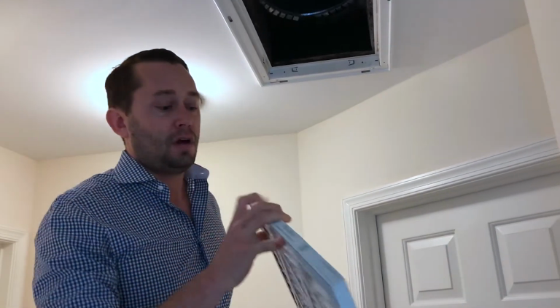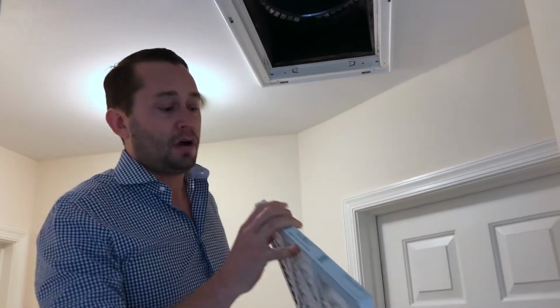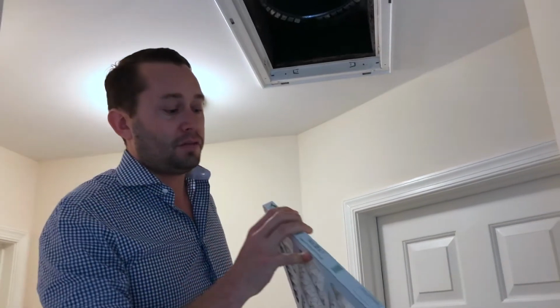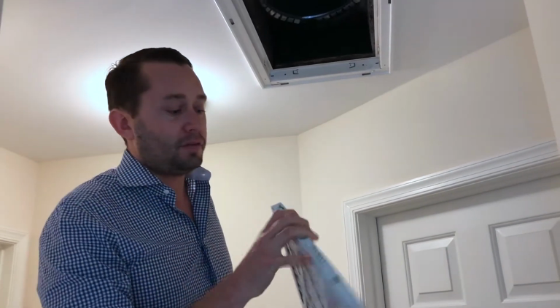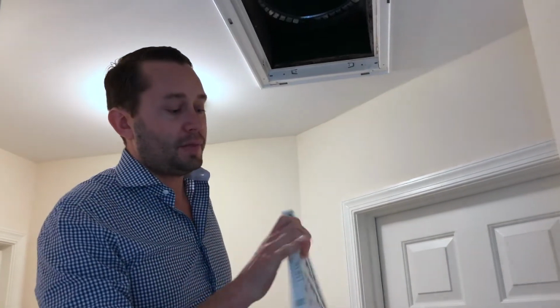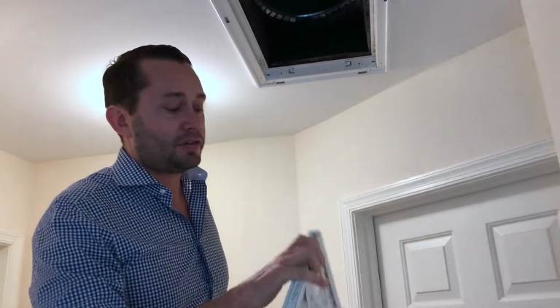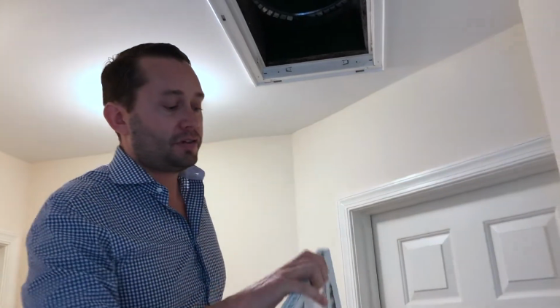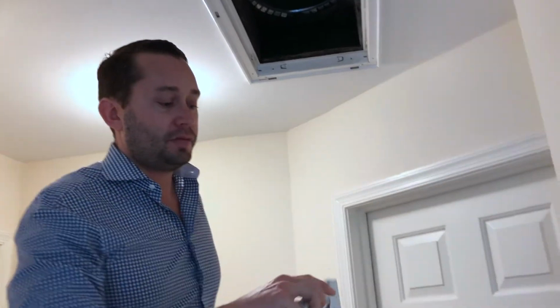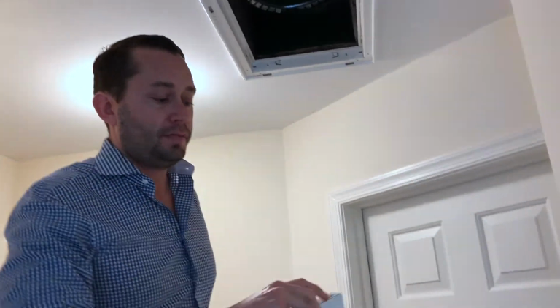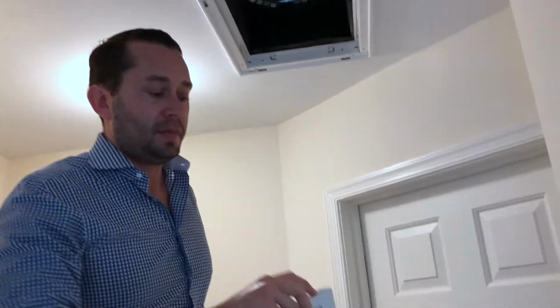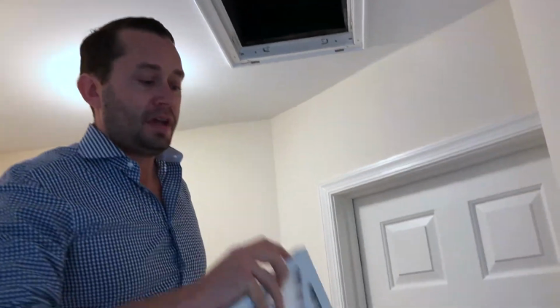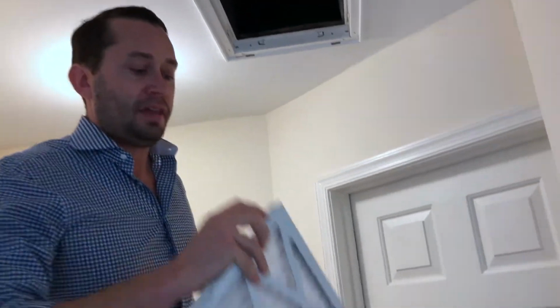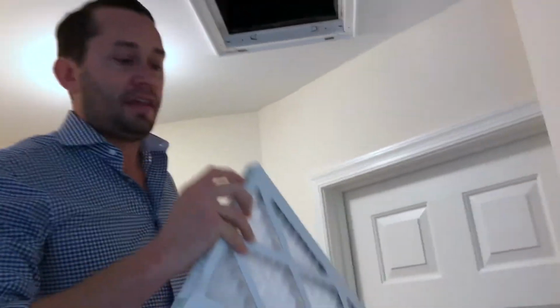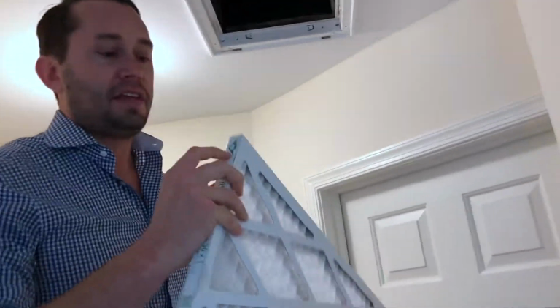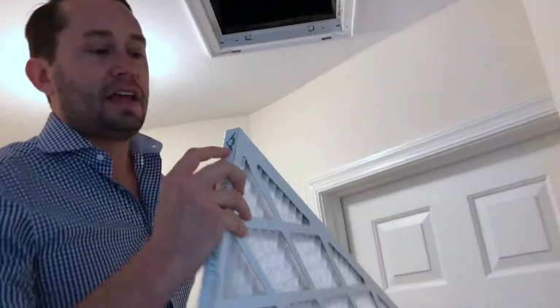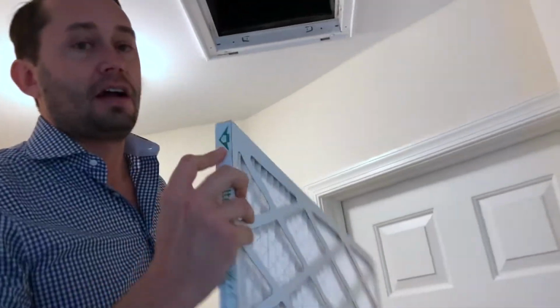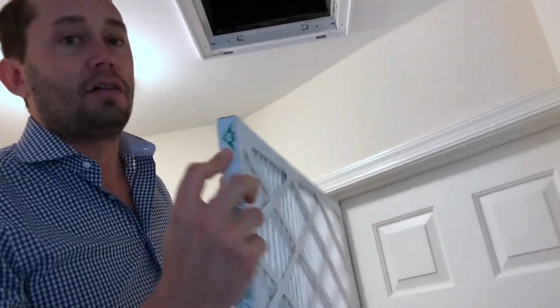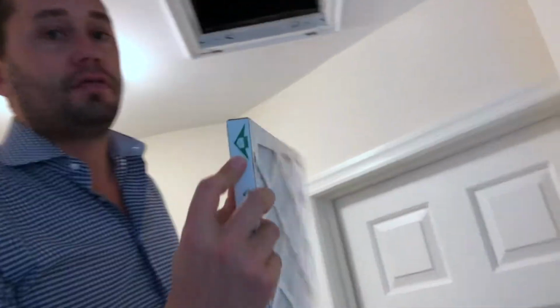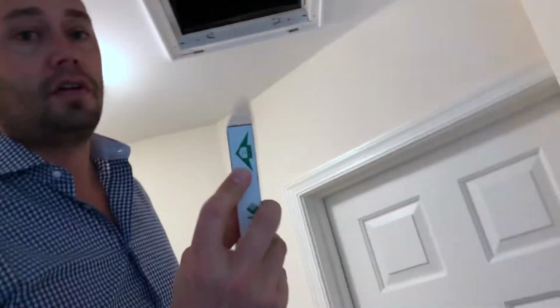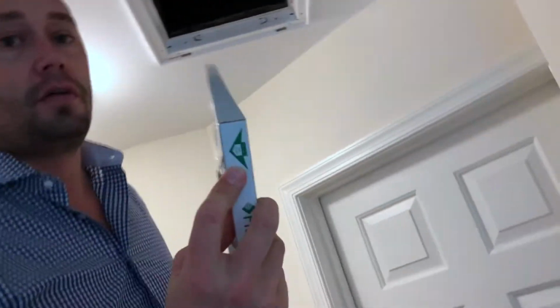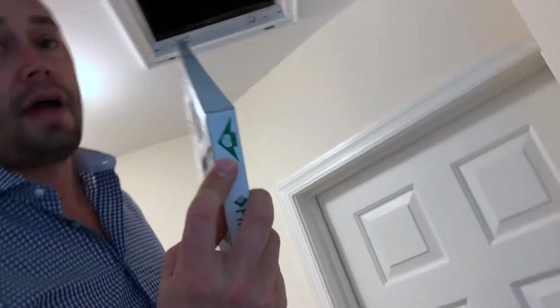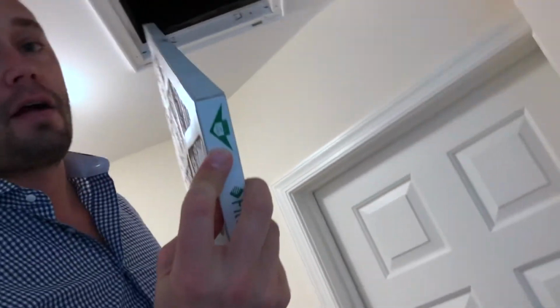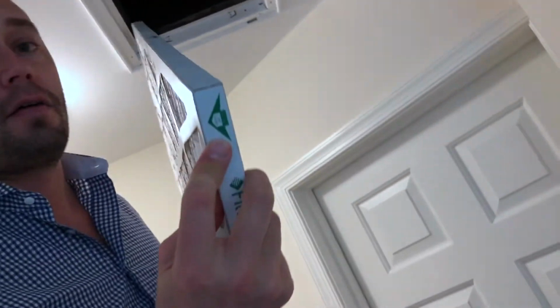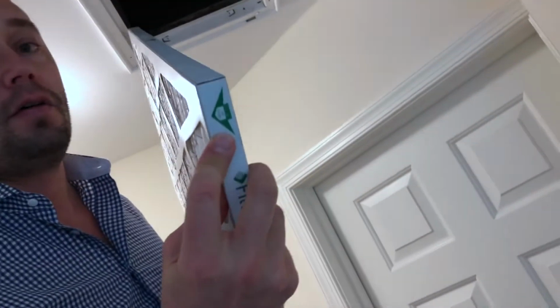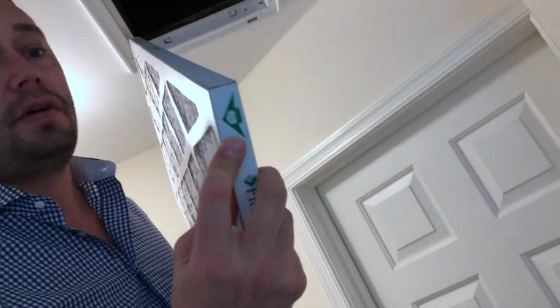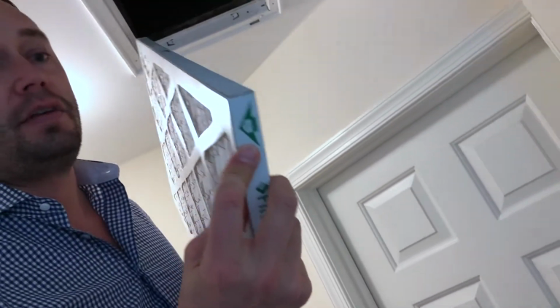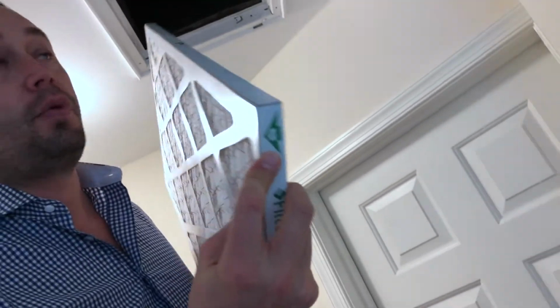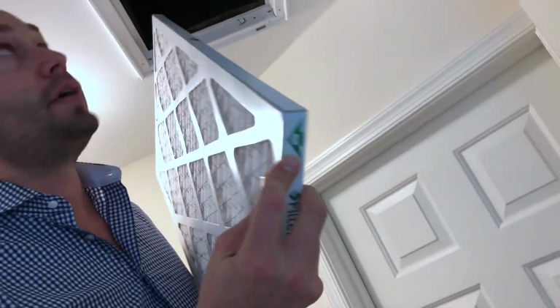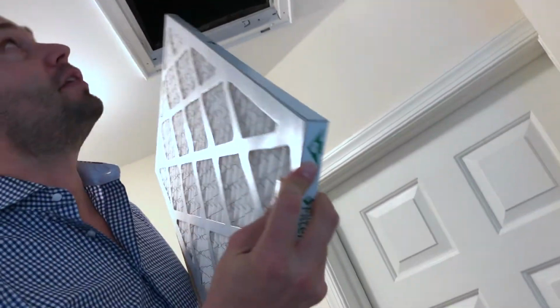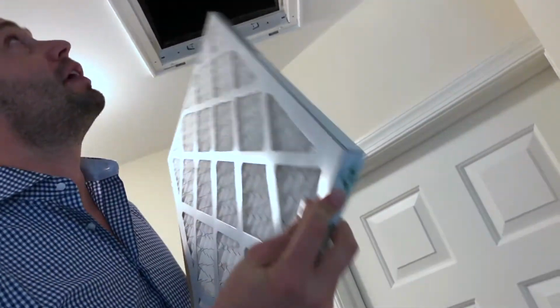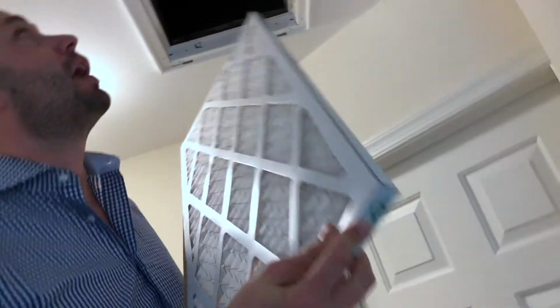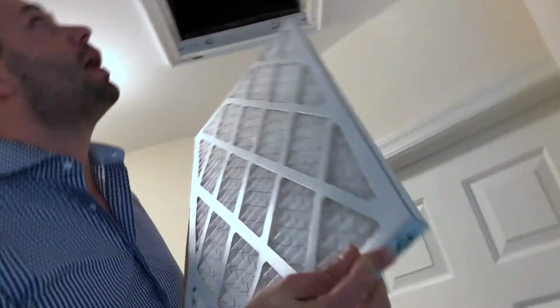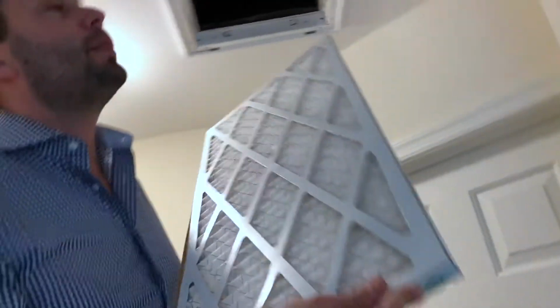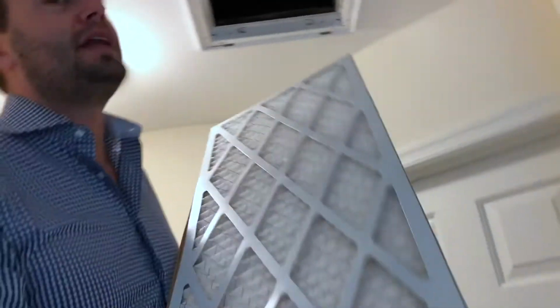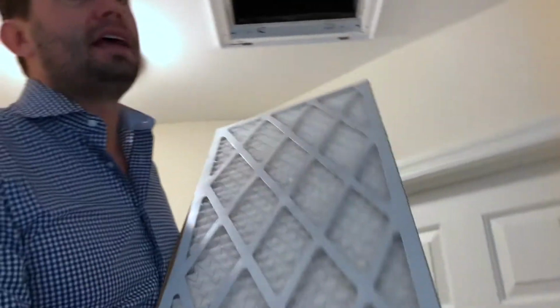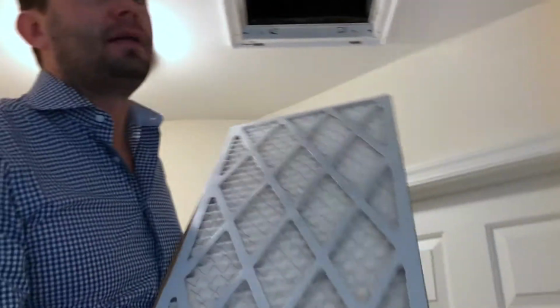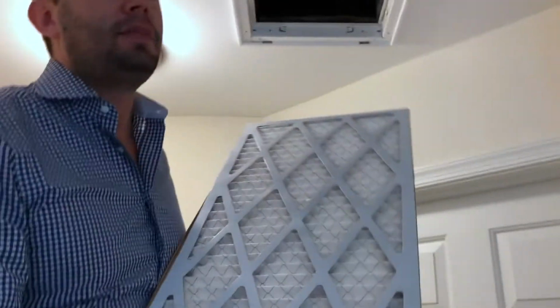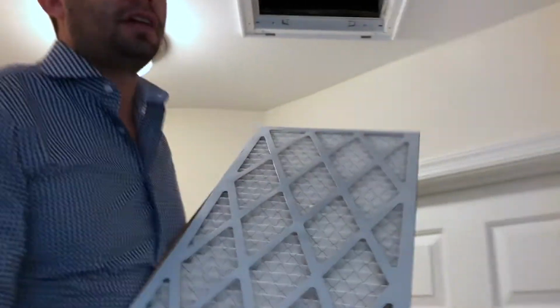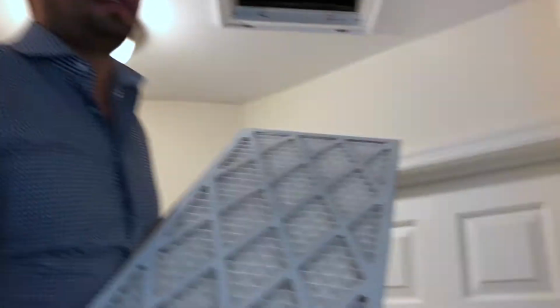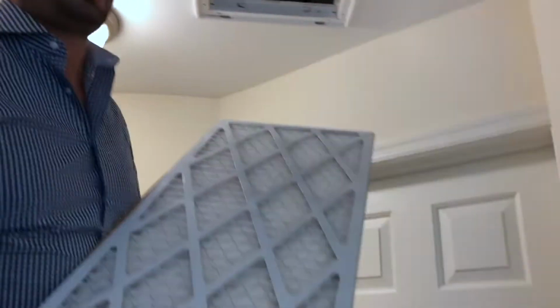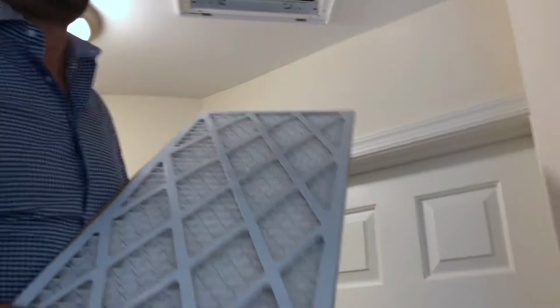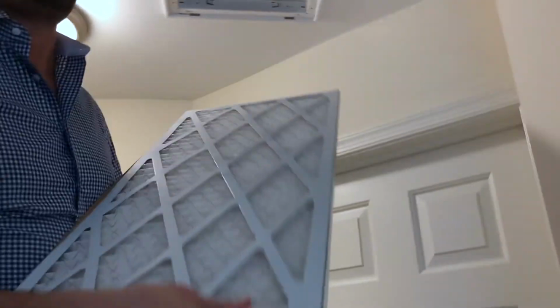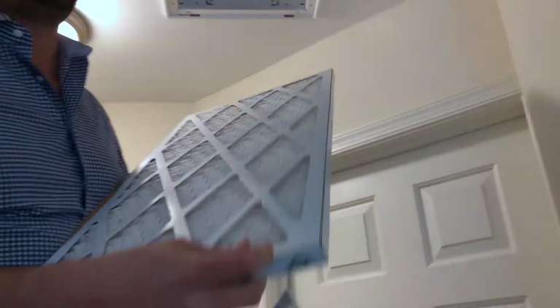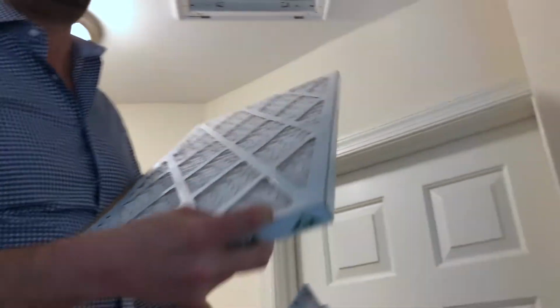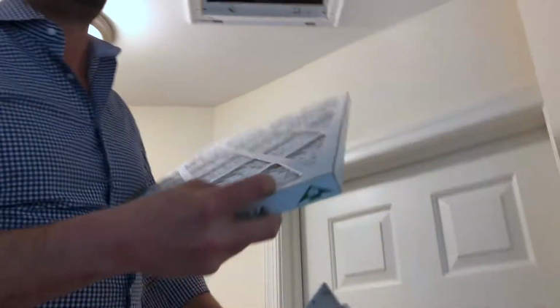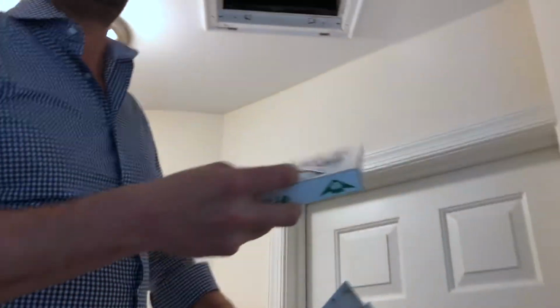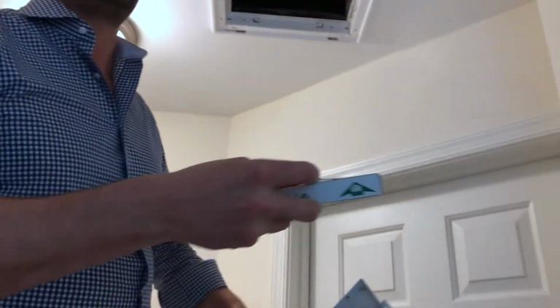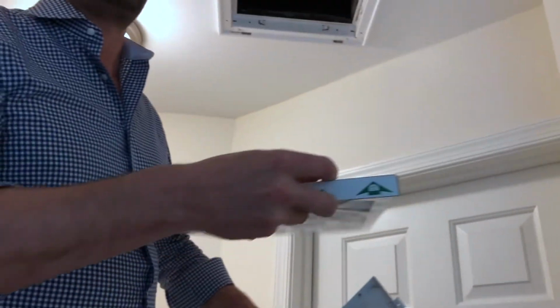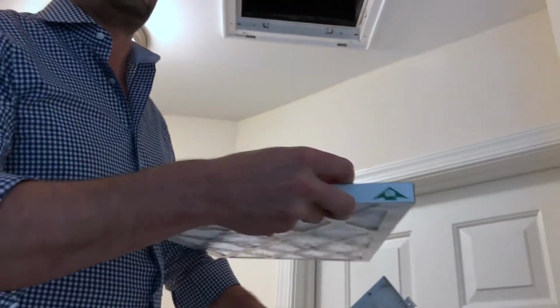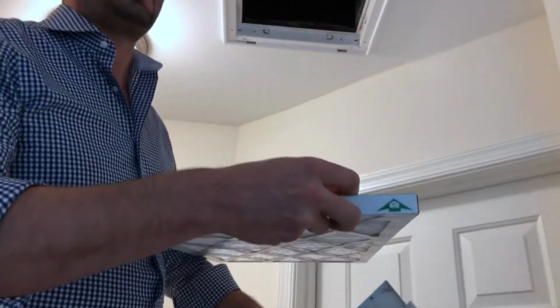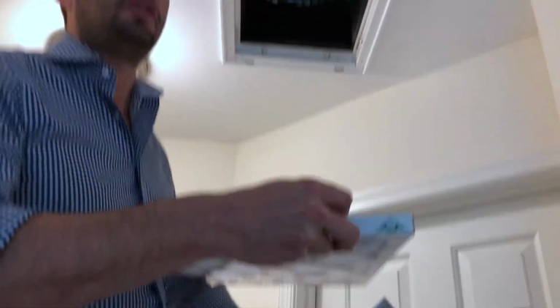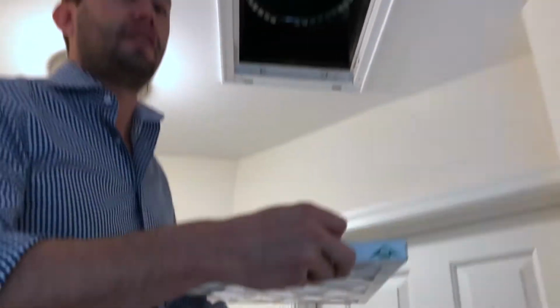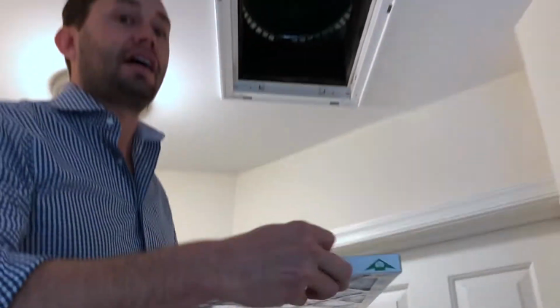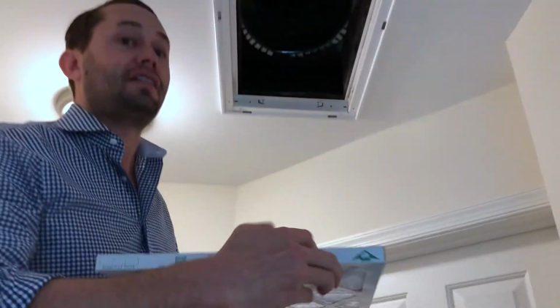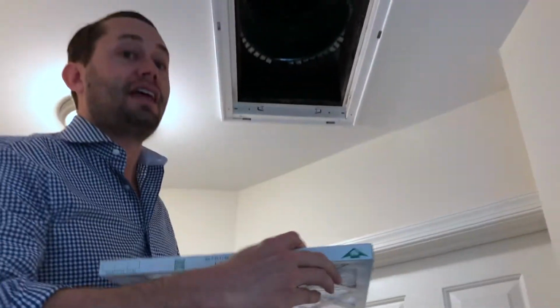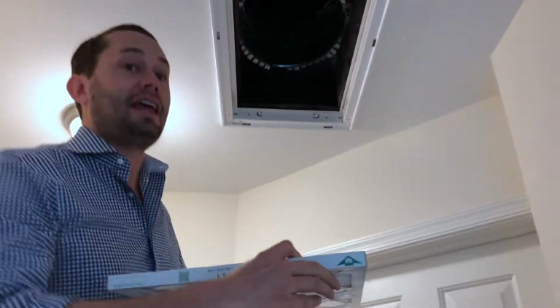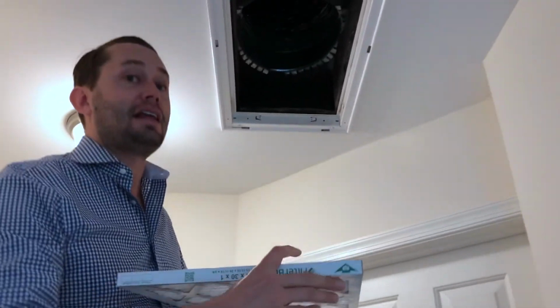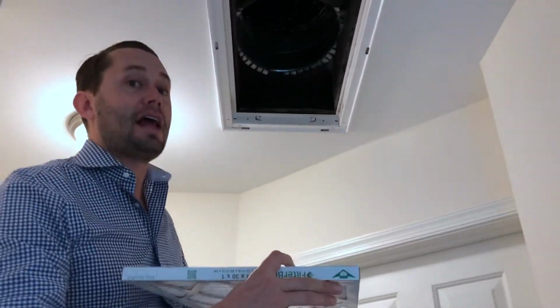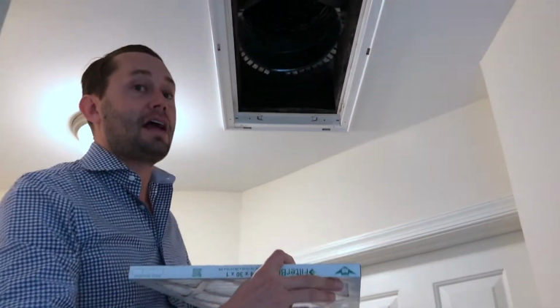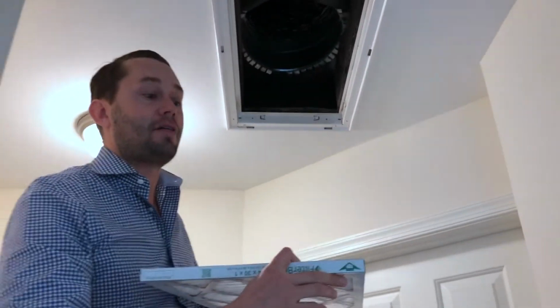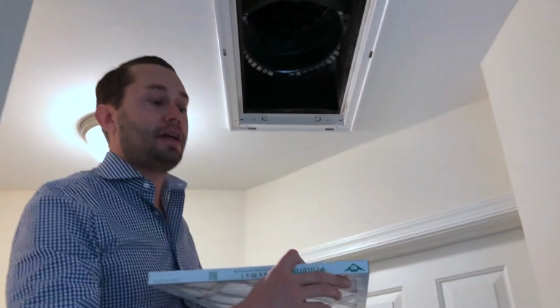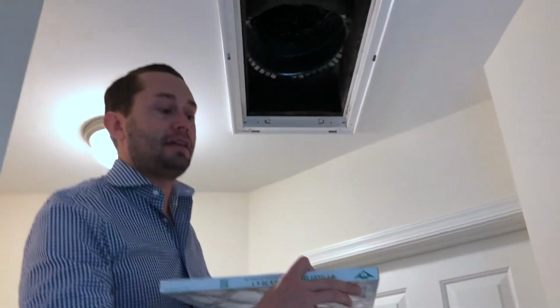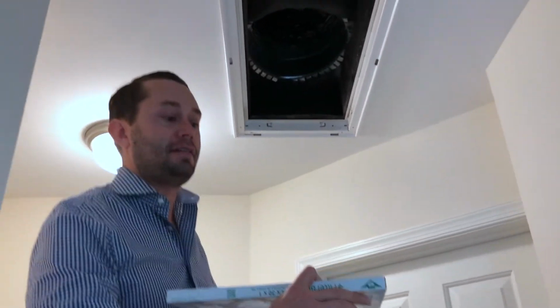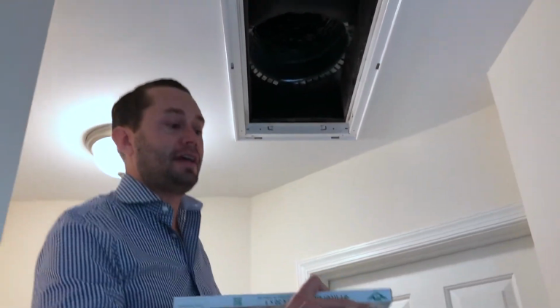Also make sure that the airflow arrow is pointing up and in, because after all, this is for an HVAC's in-air intake.